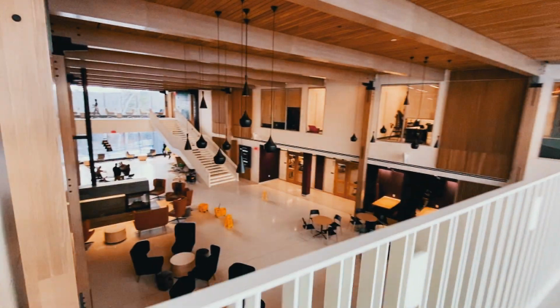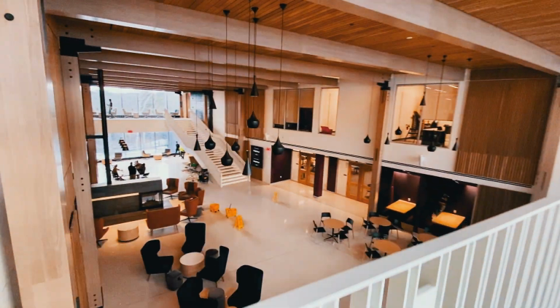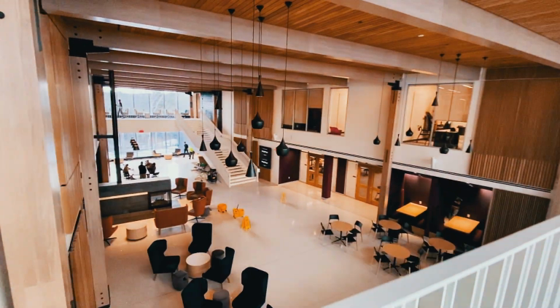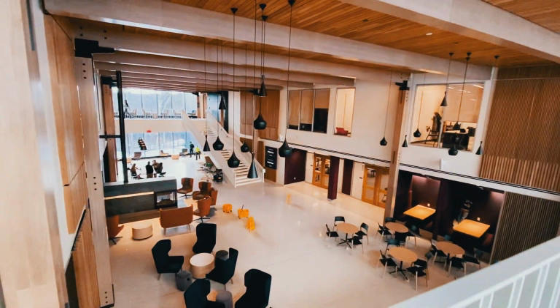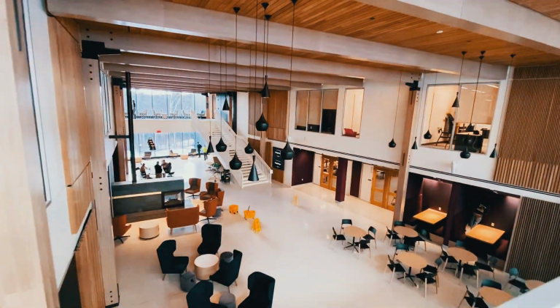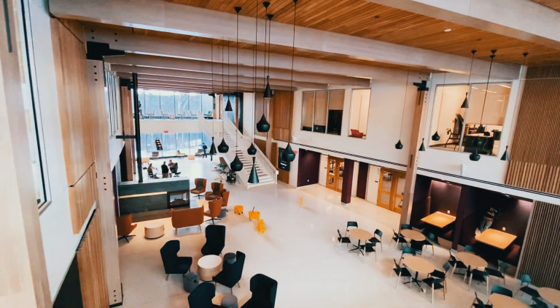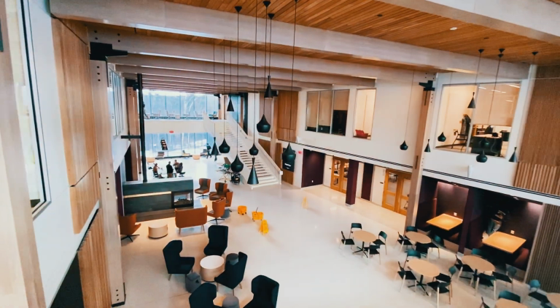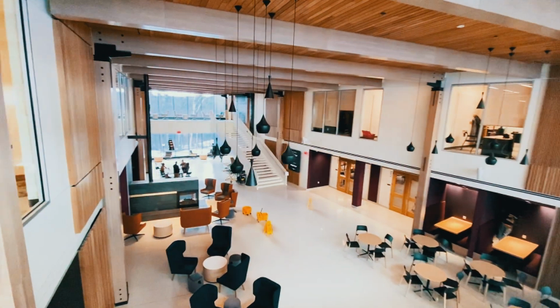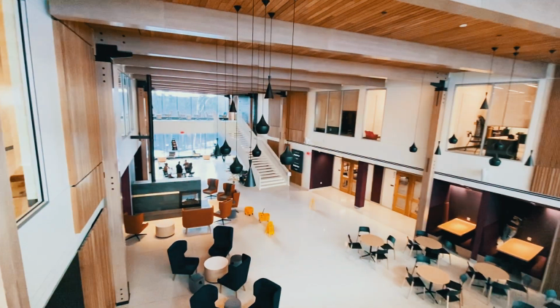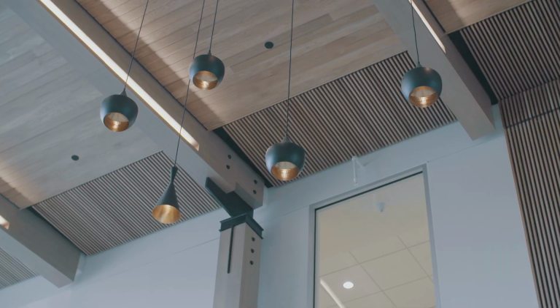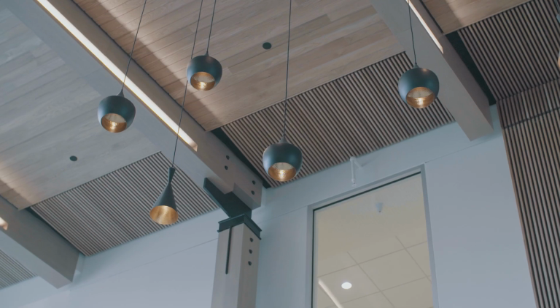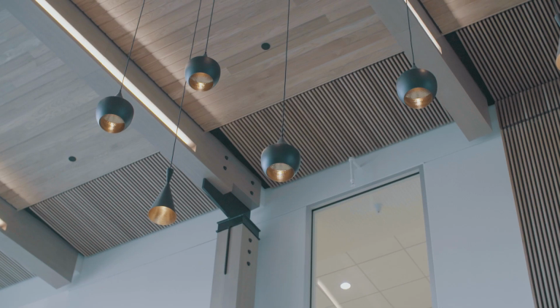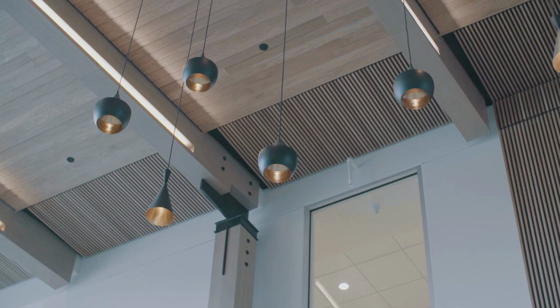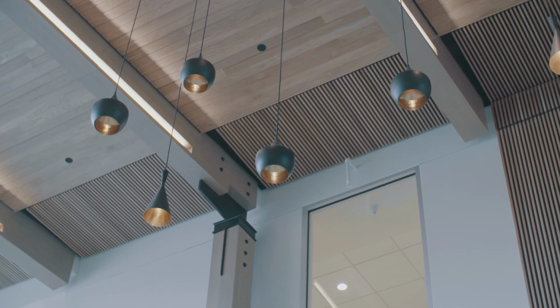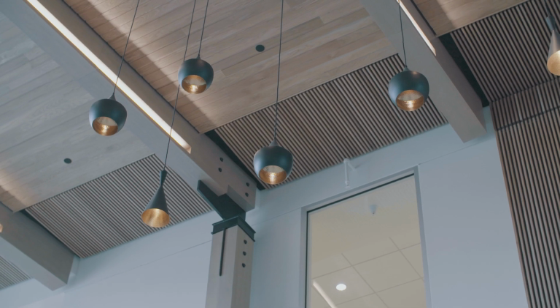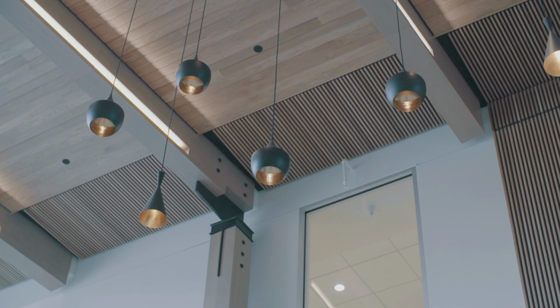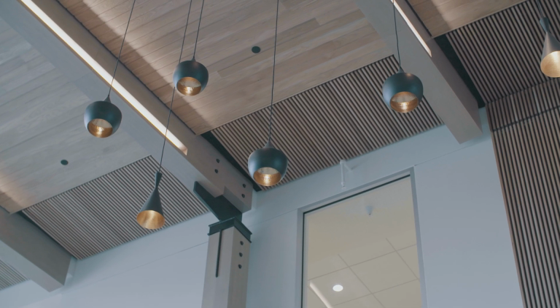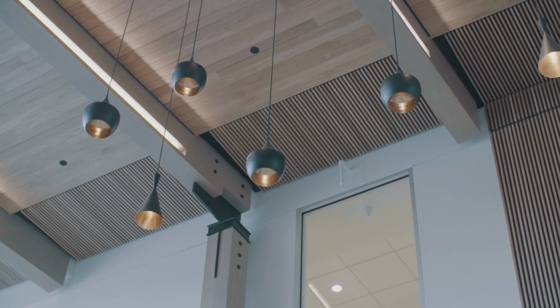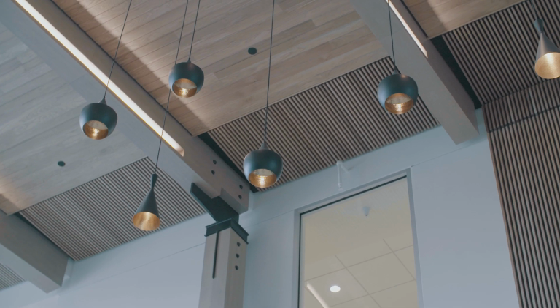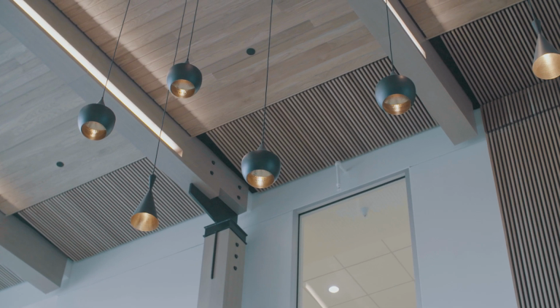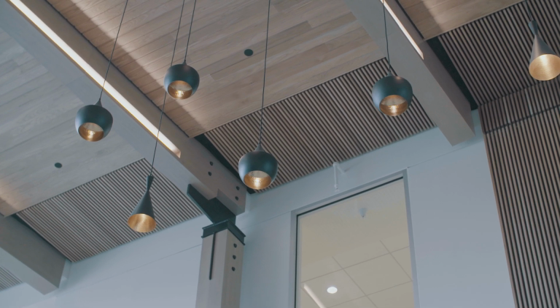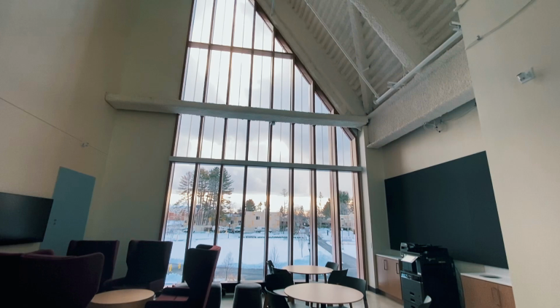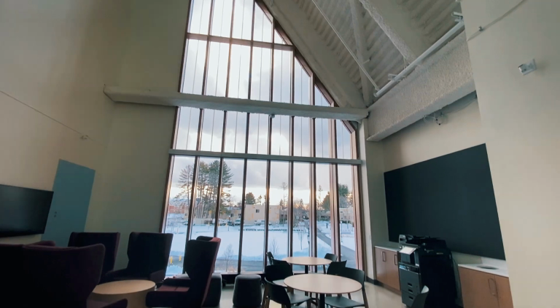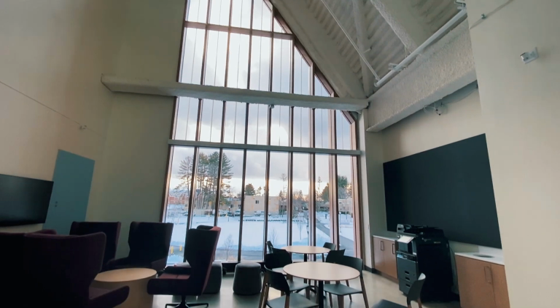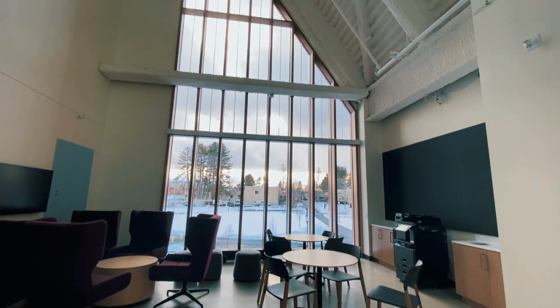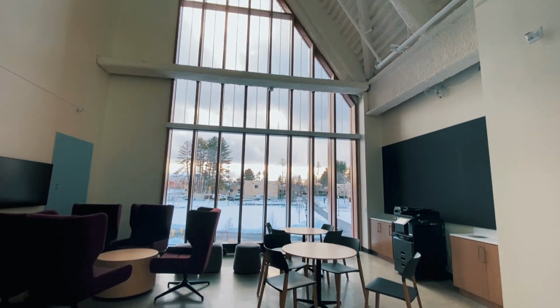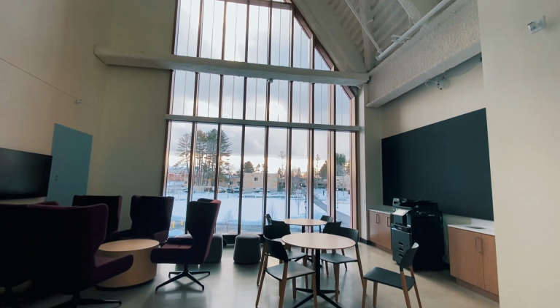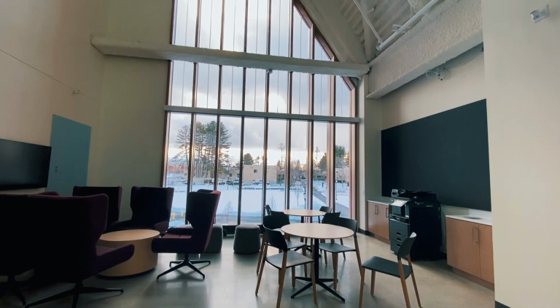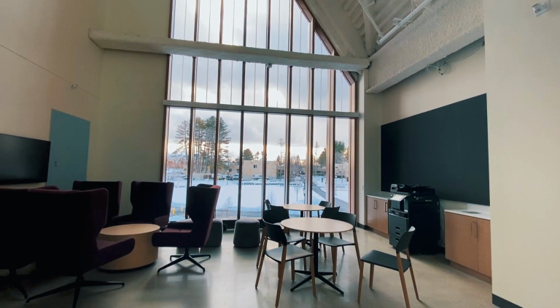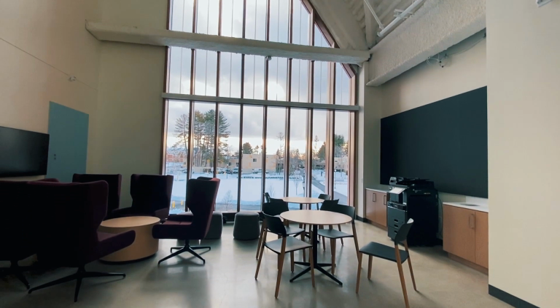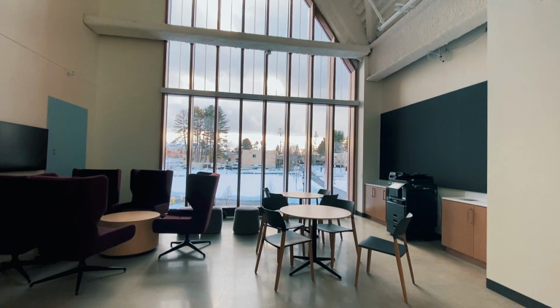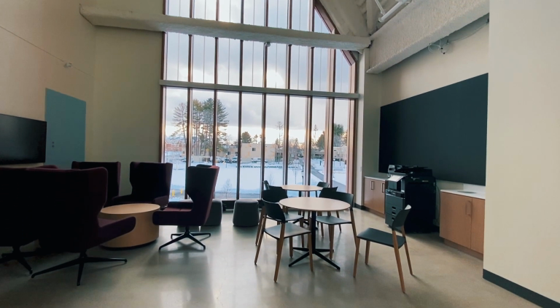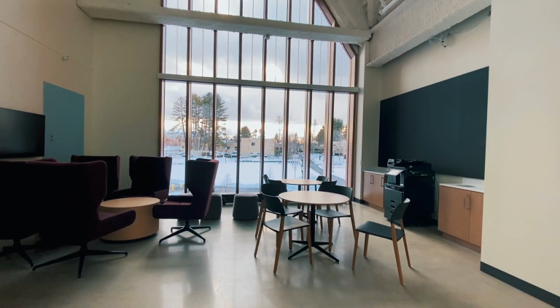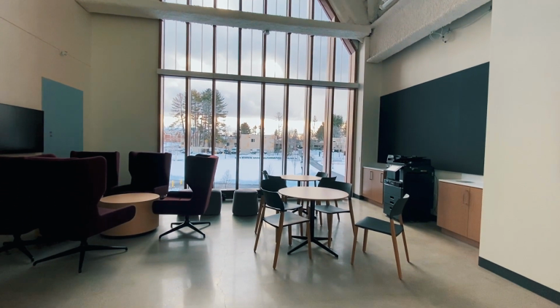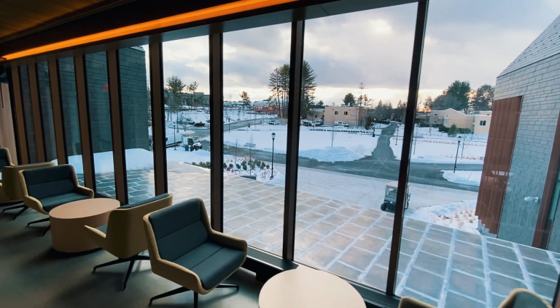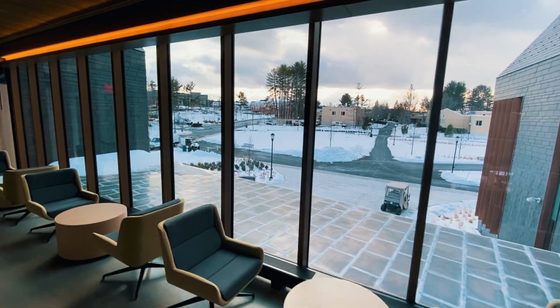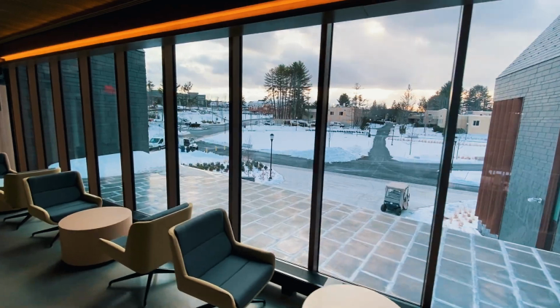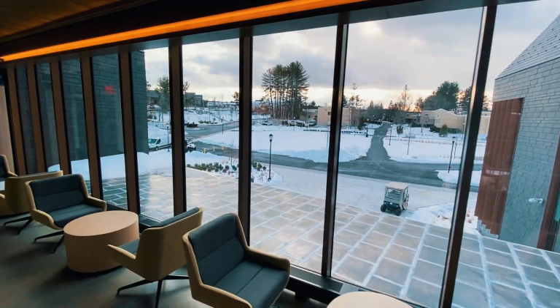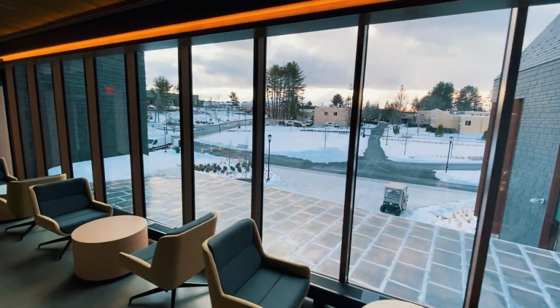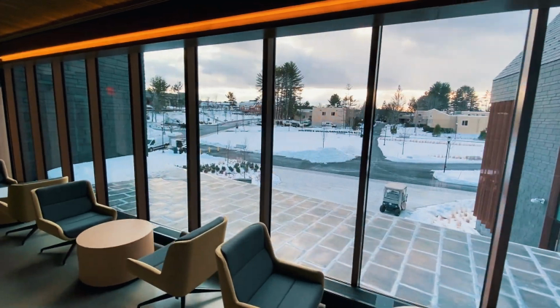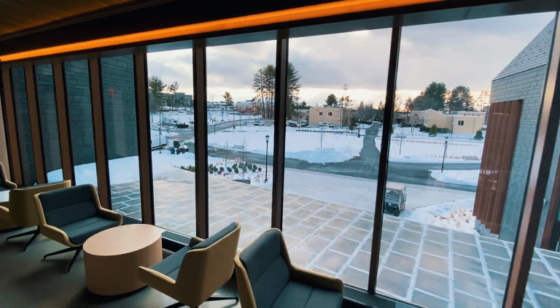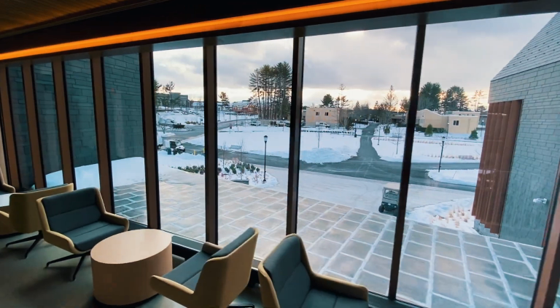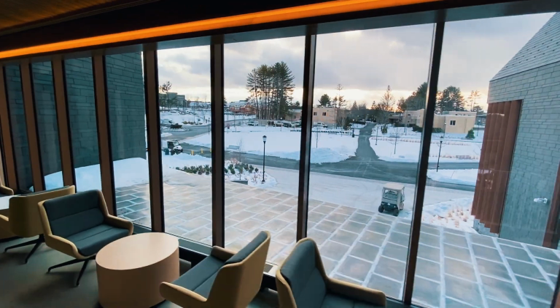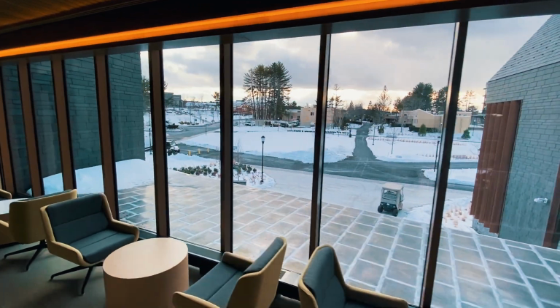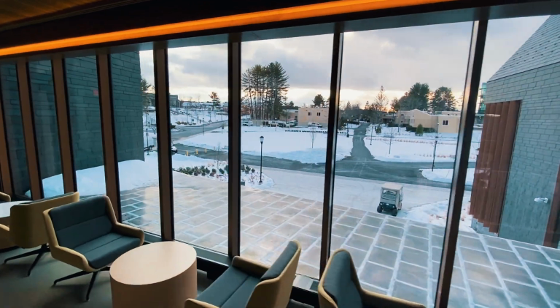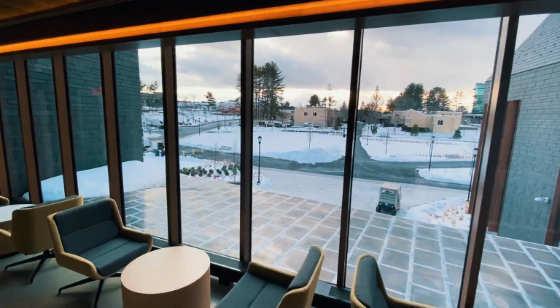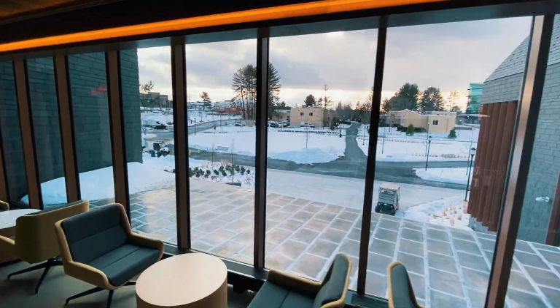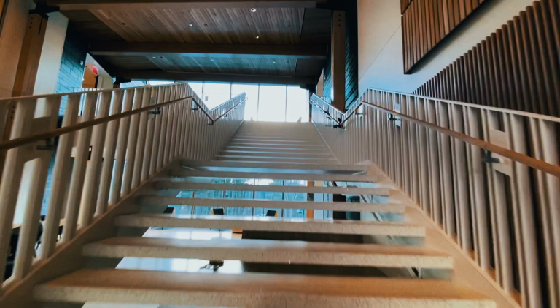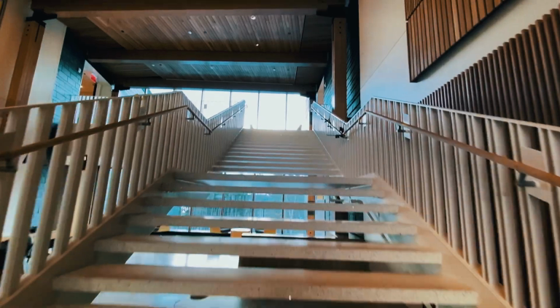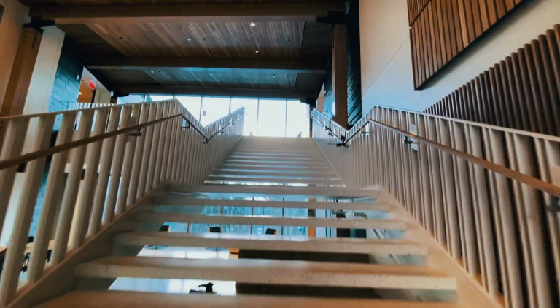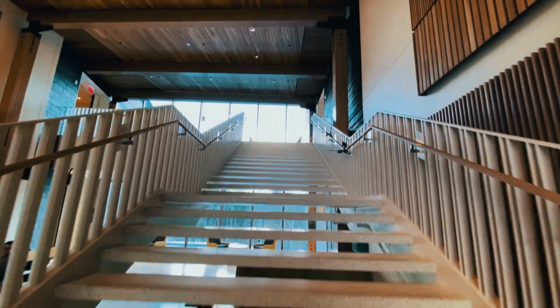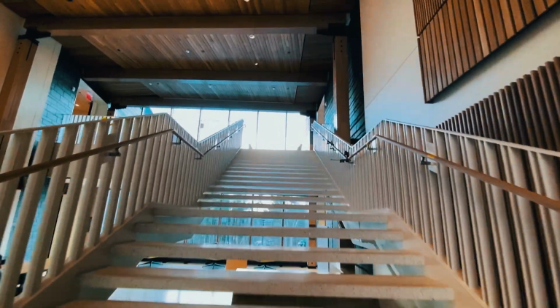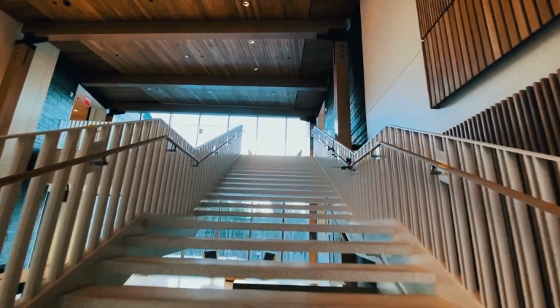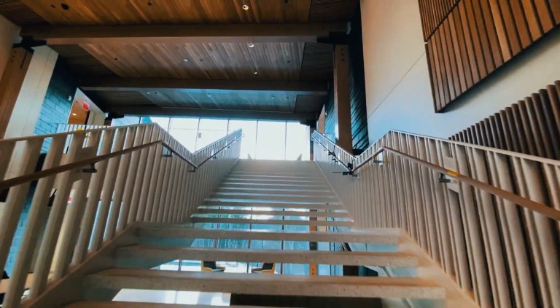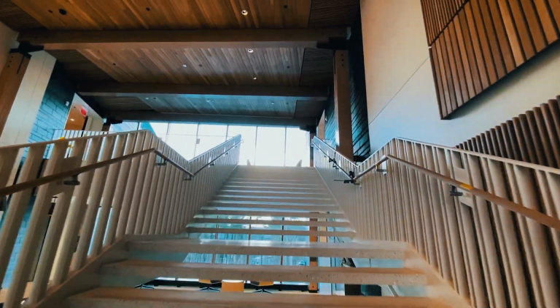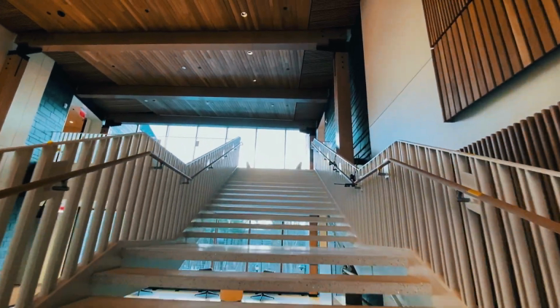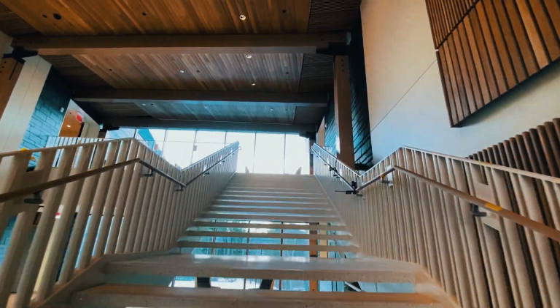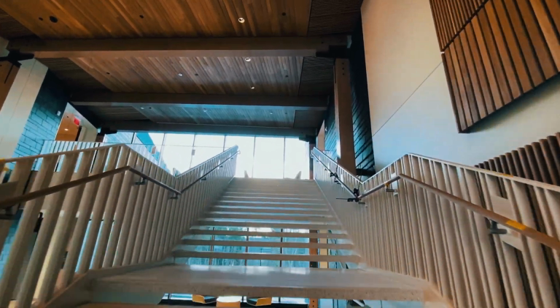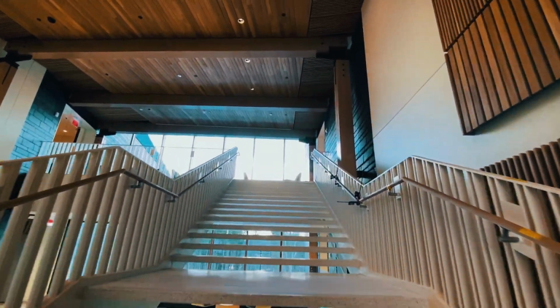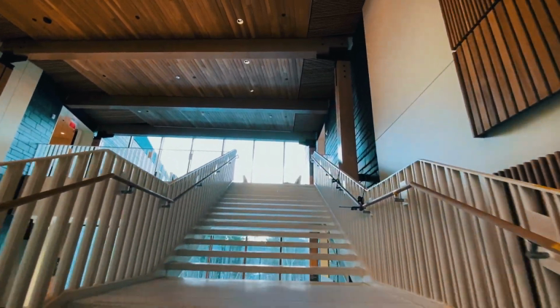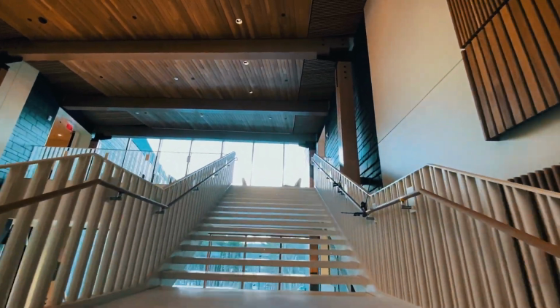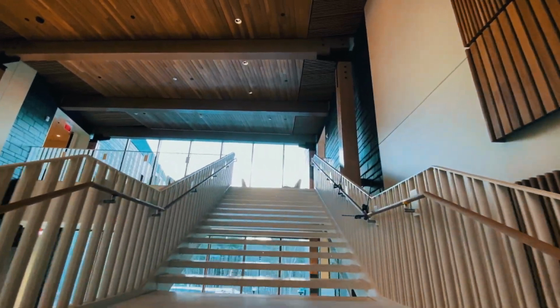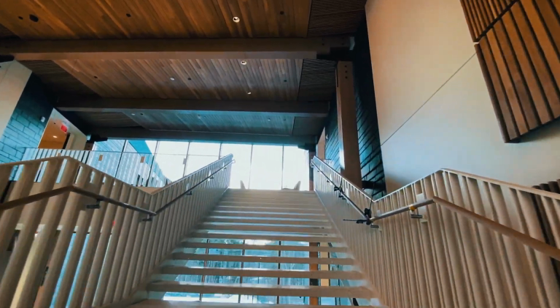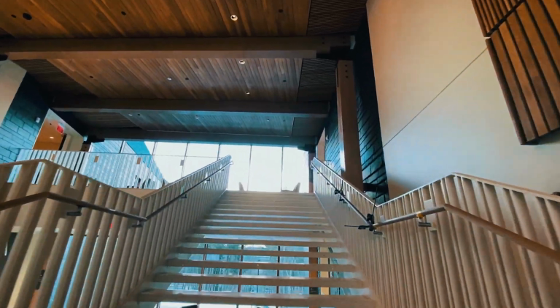It's a 67,000 square foot space where STEM students can access the tools they need to create the world they want to see.